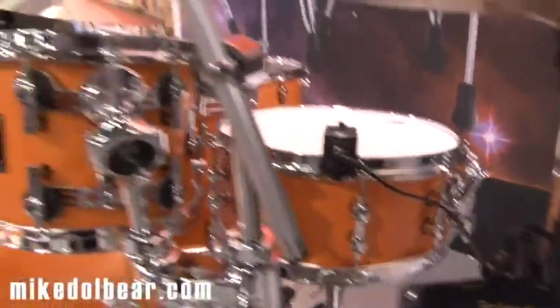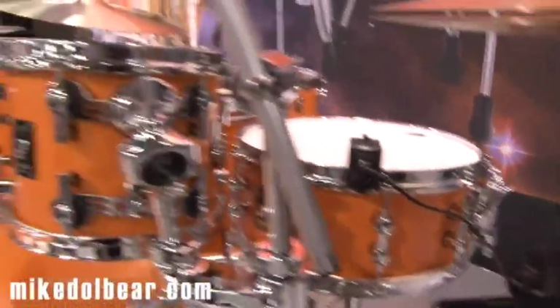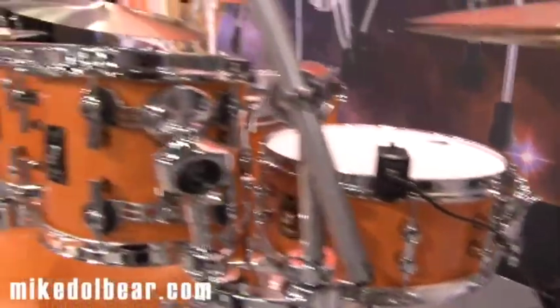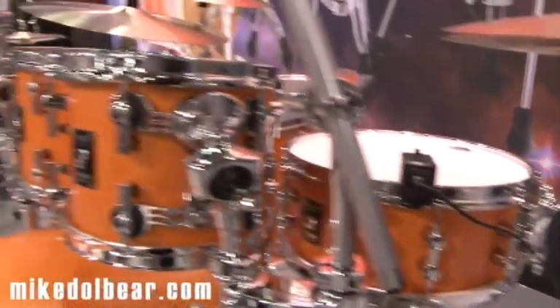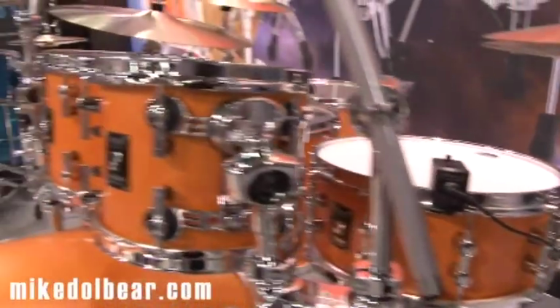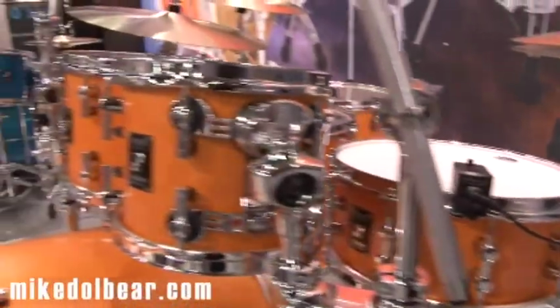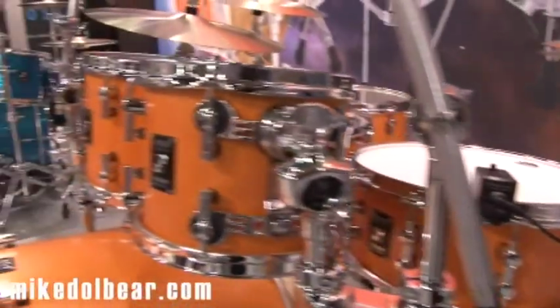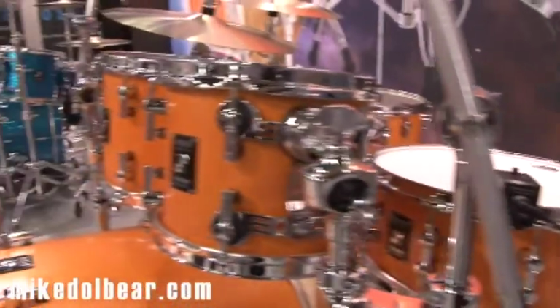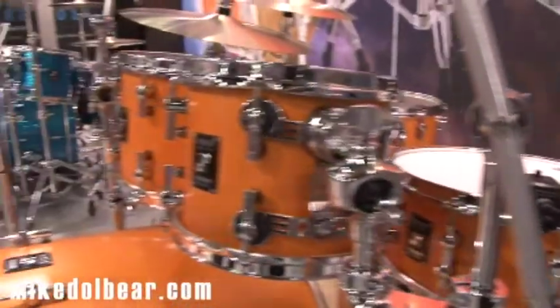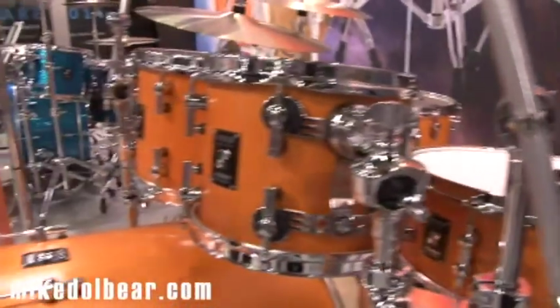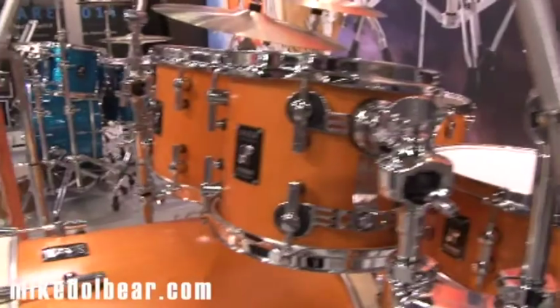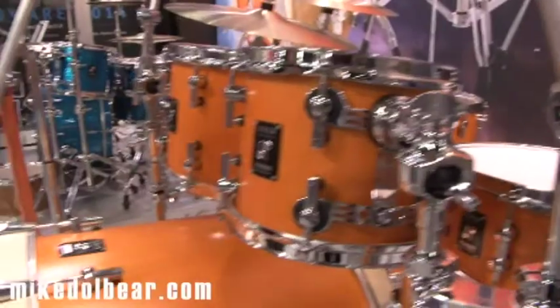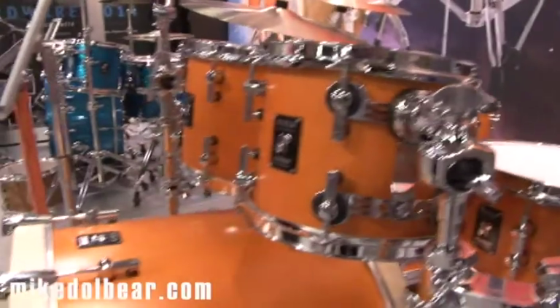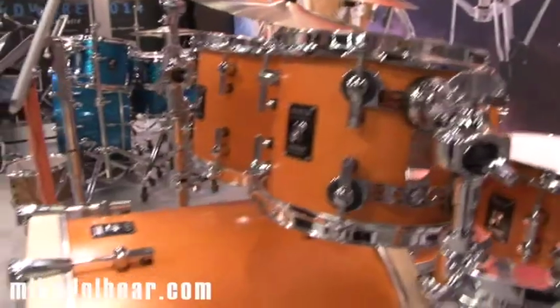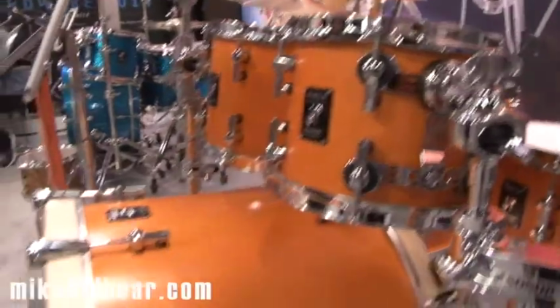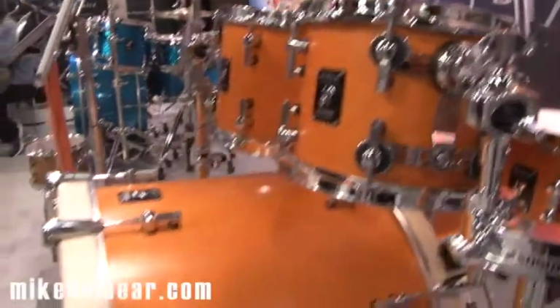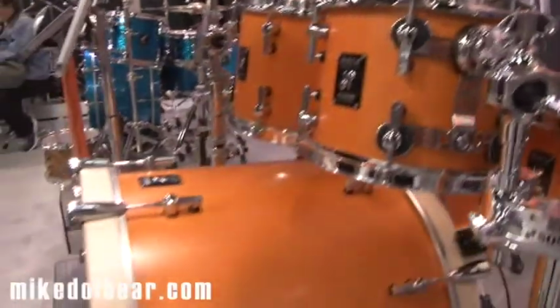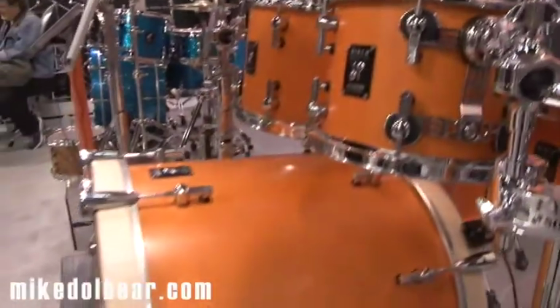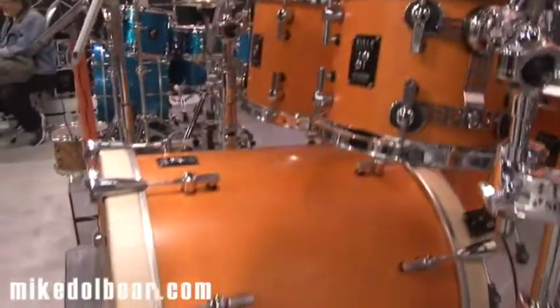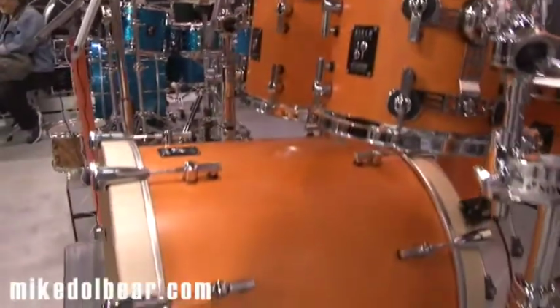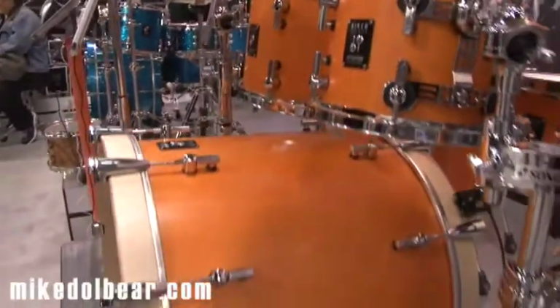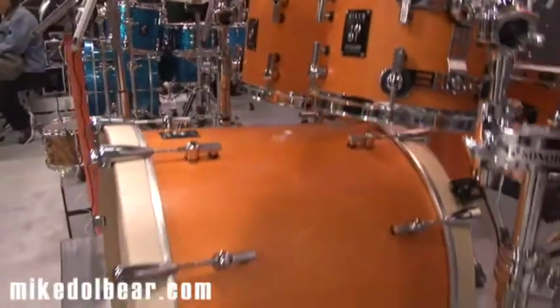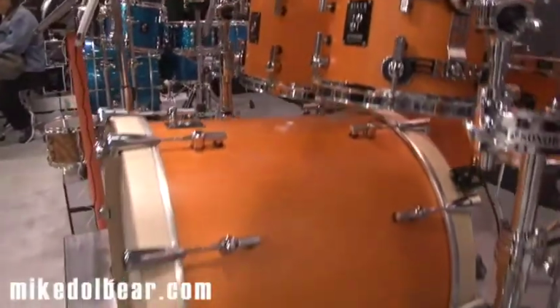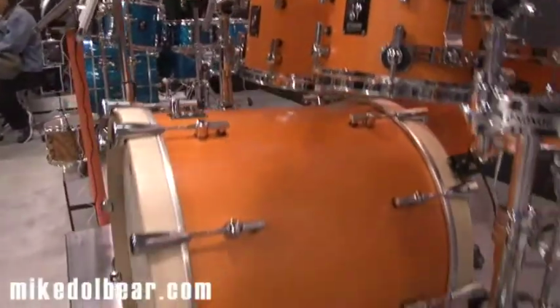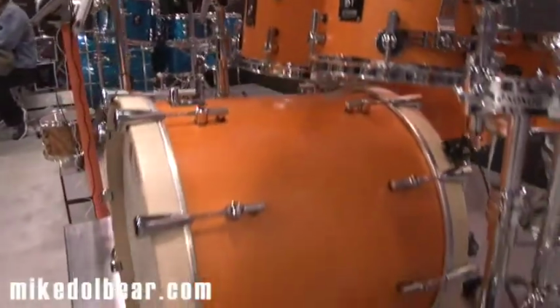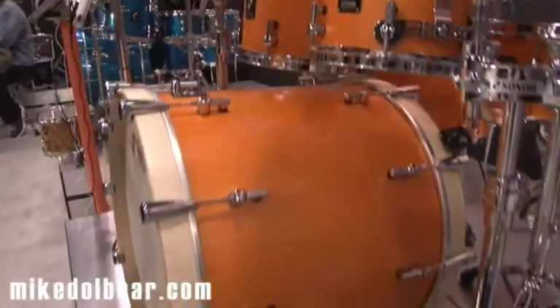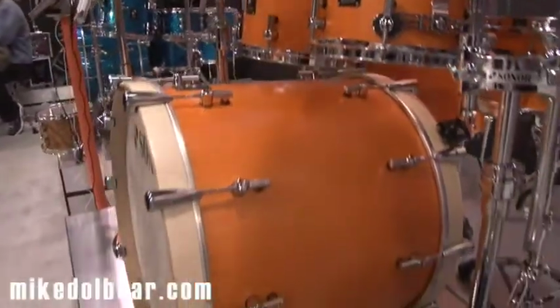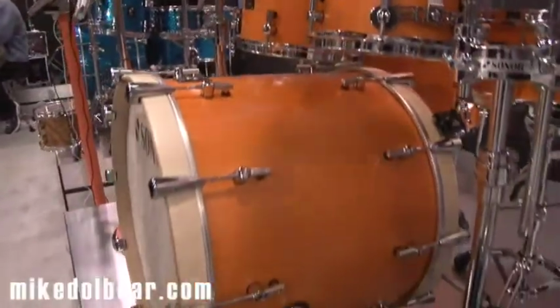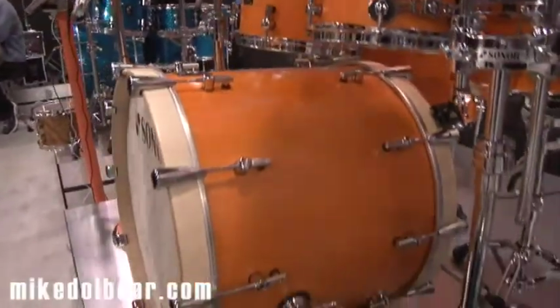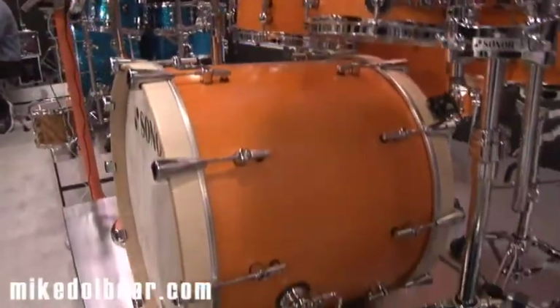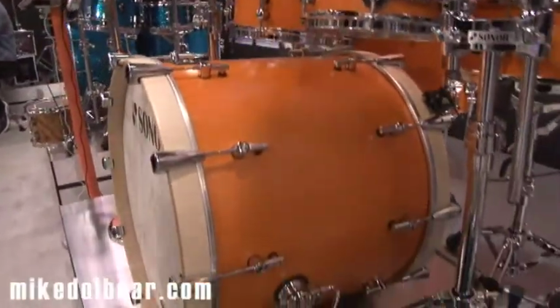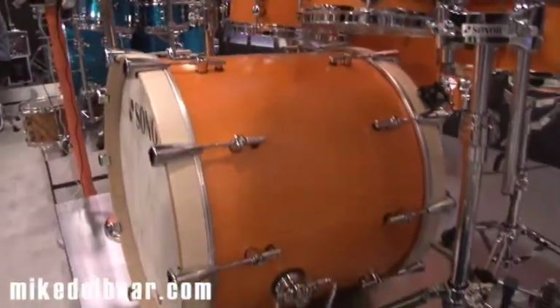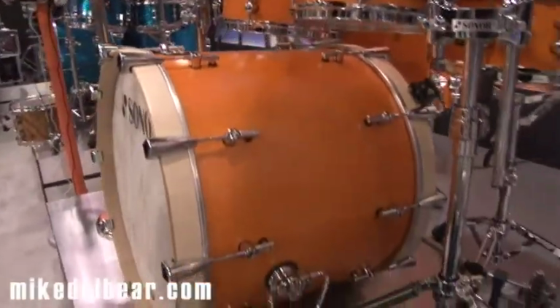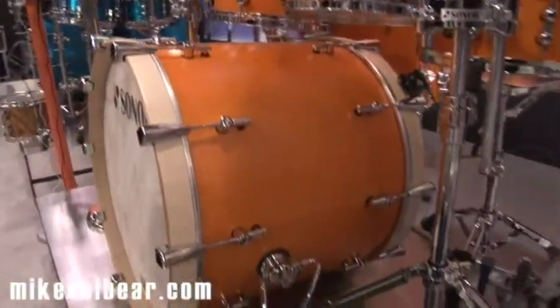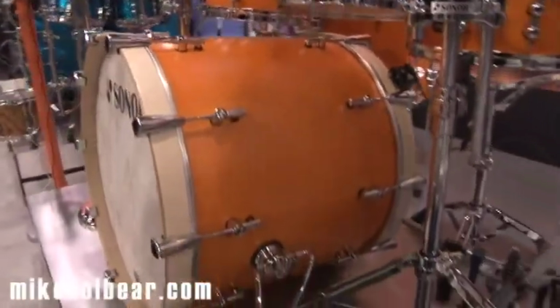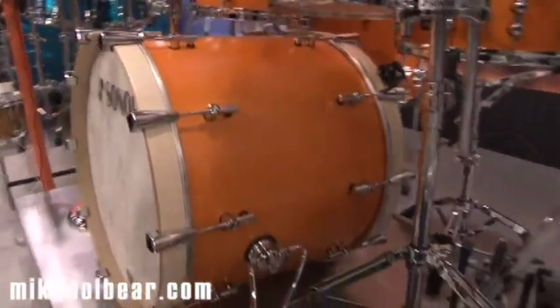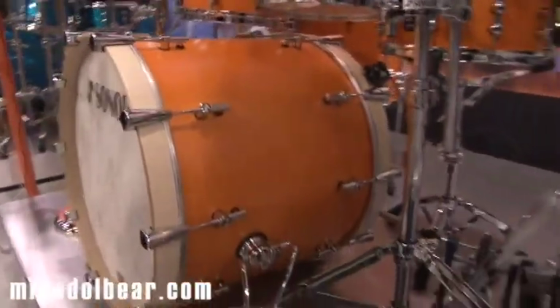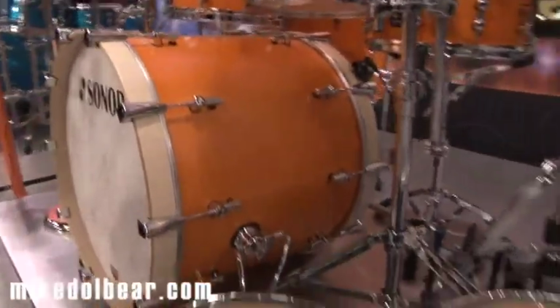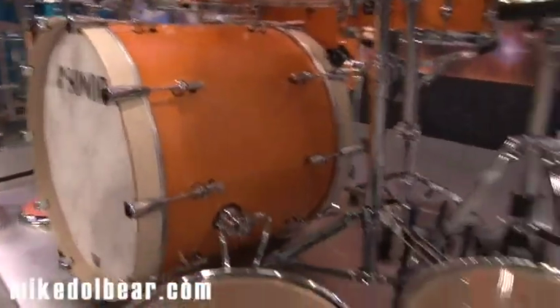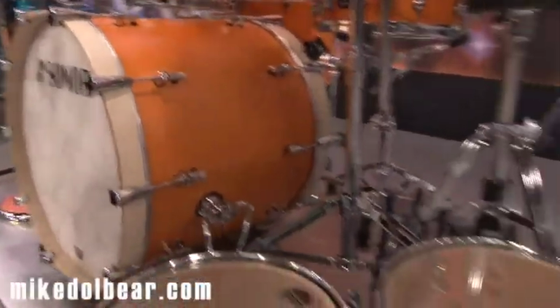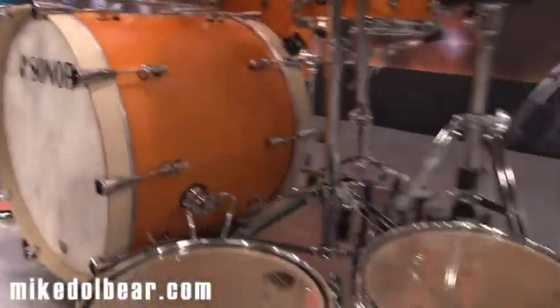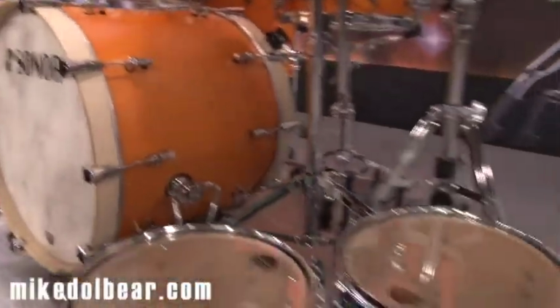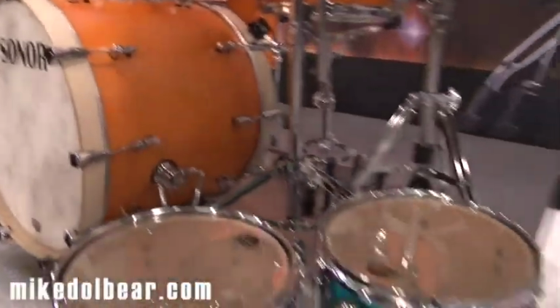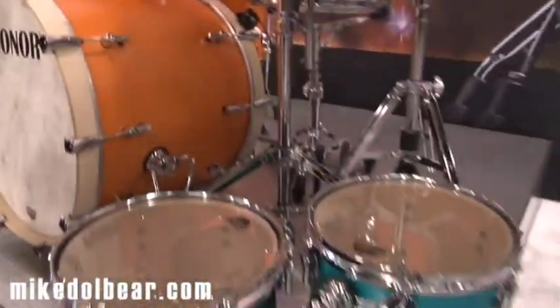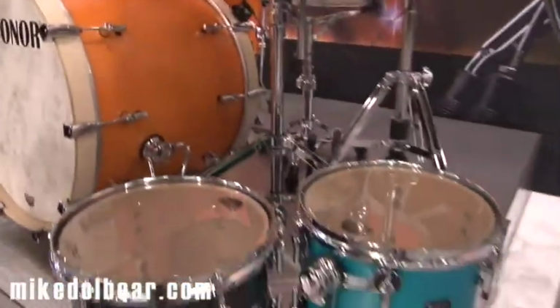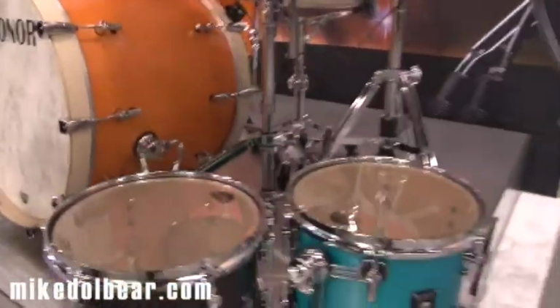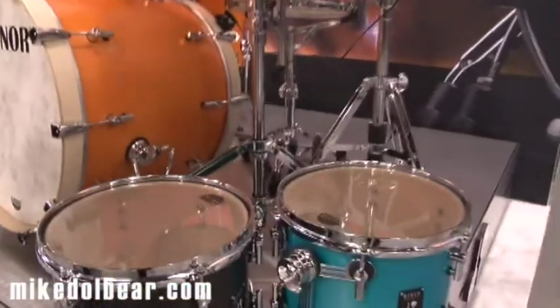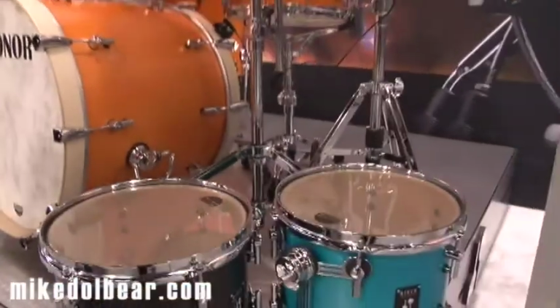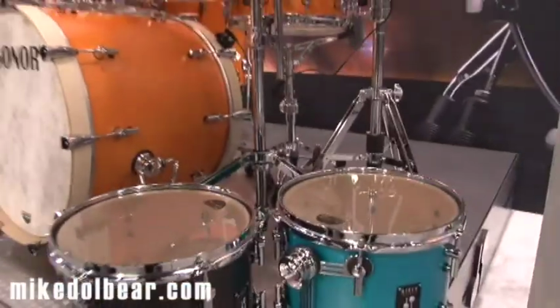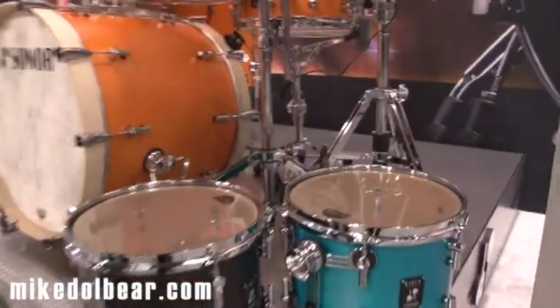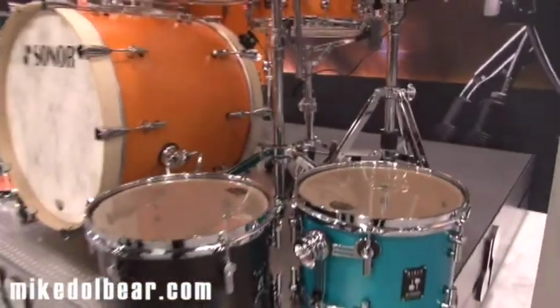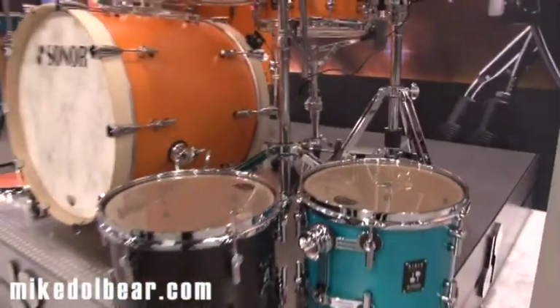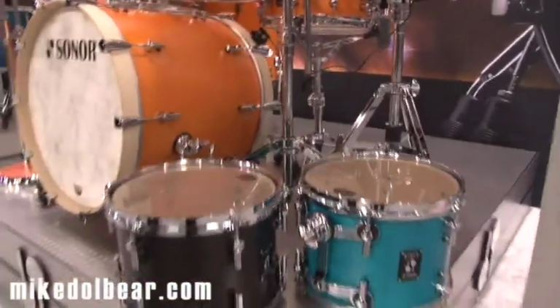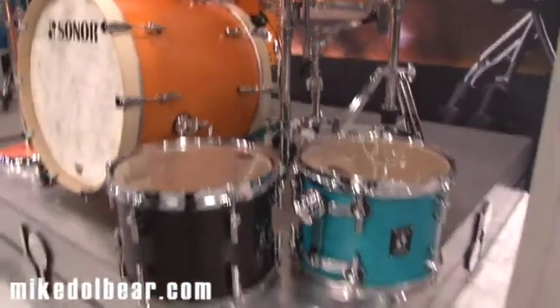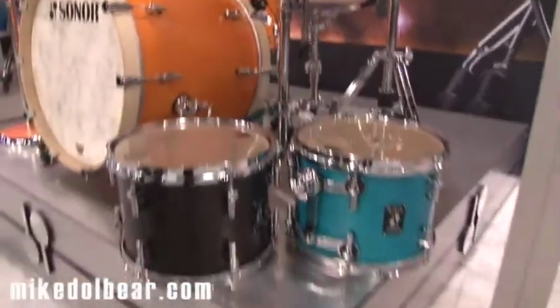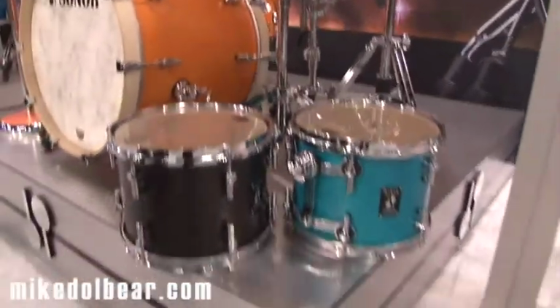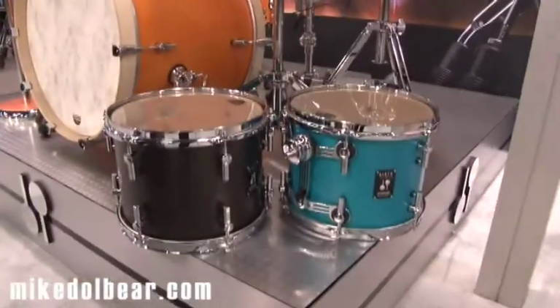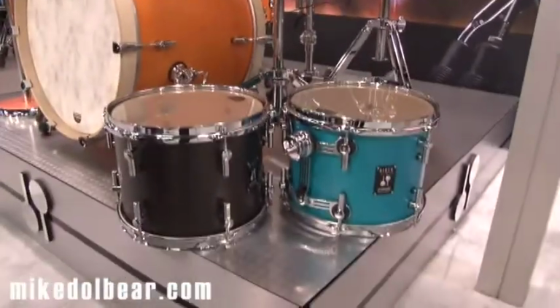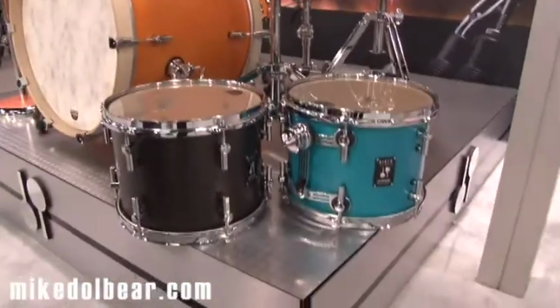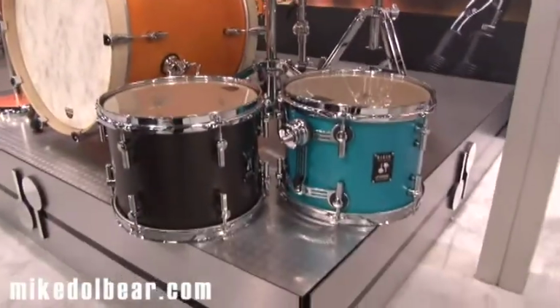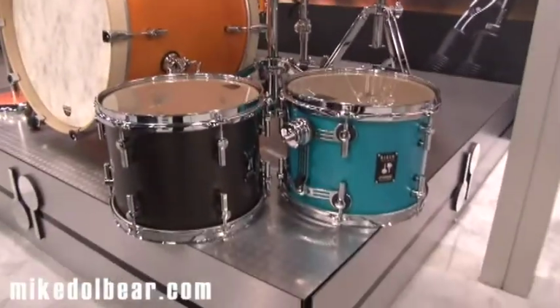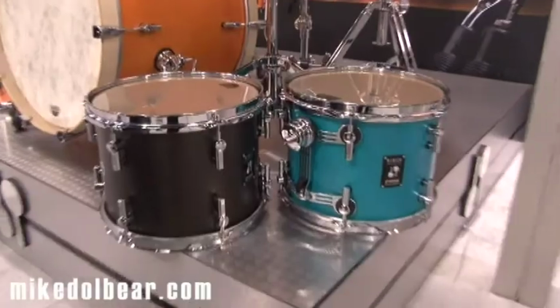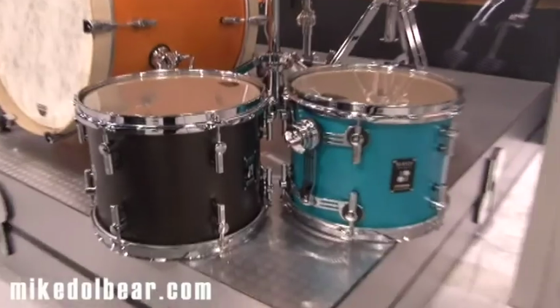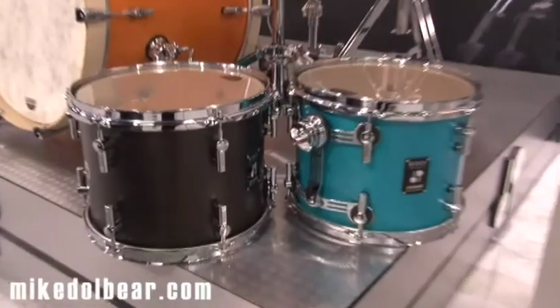This one that you're looking at is the Vintage Amber with the natural bass drum hoops, which actually looks very, very nice. But if we just go down a little bit lower, you can see the other two finishes that are currently available.